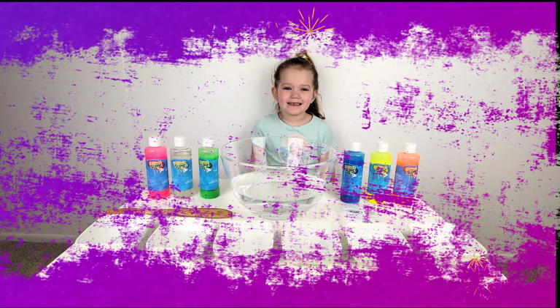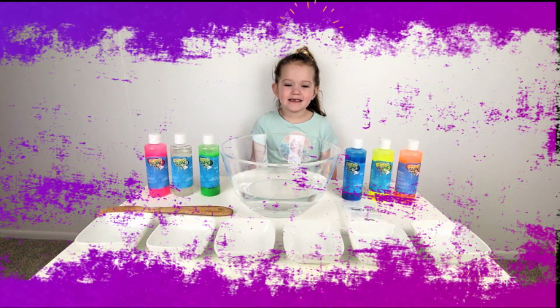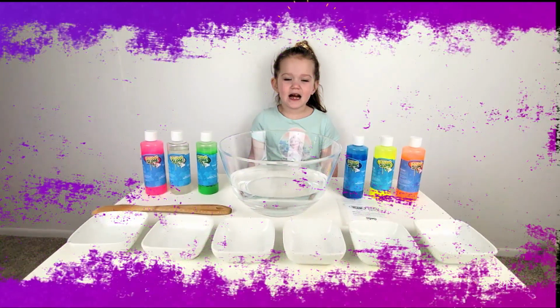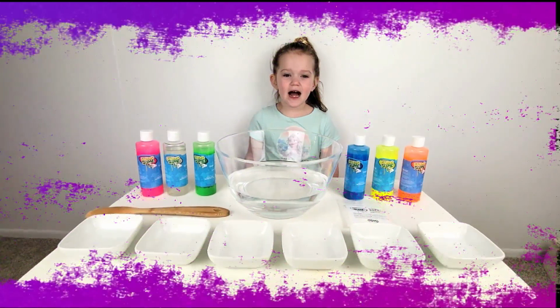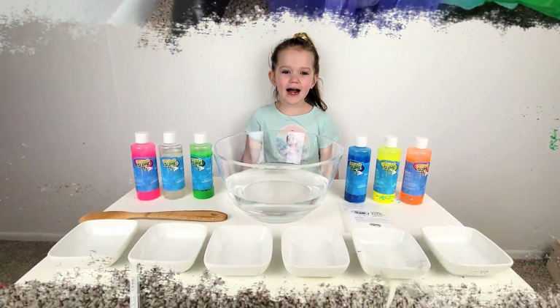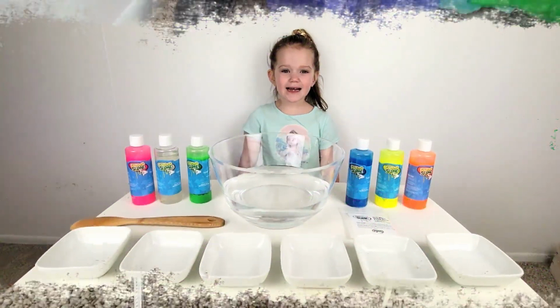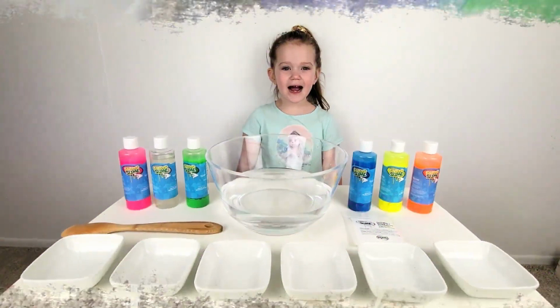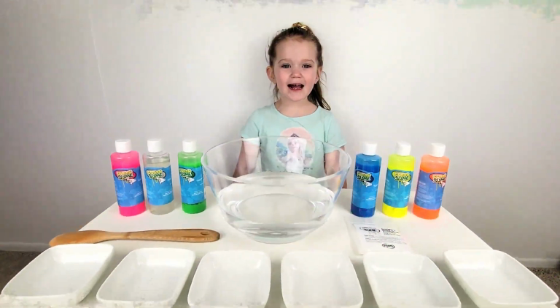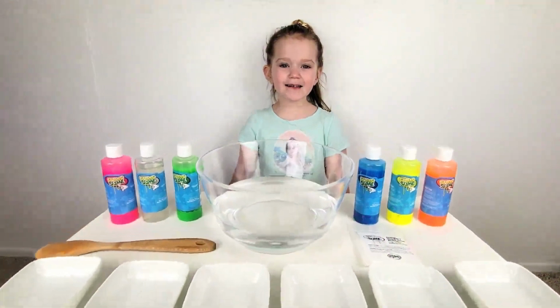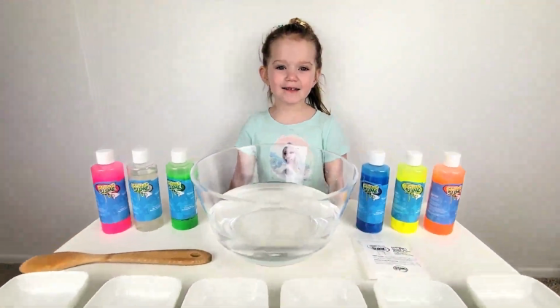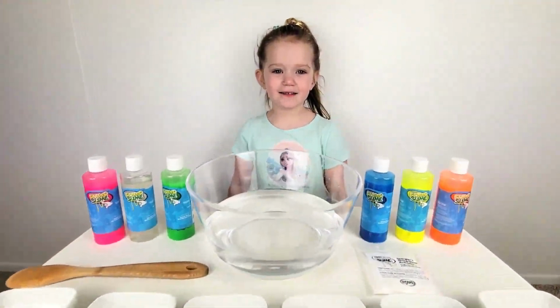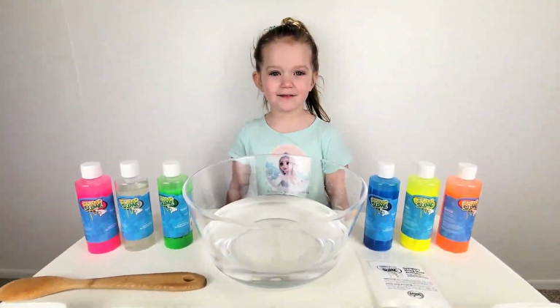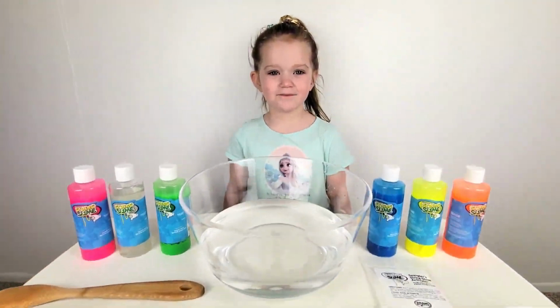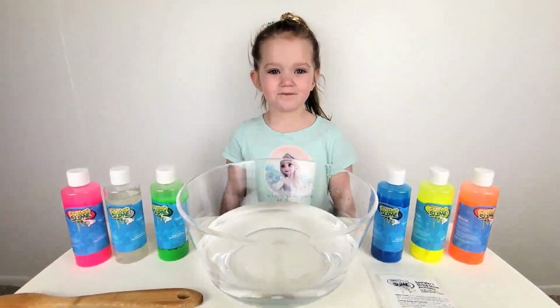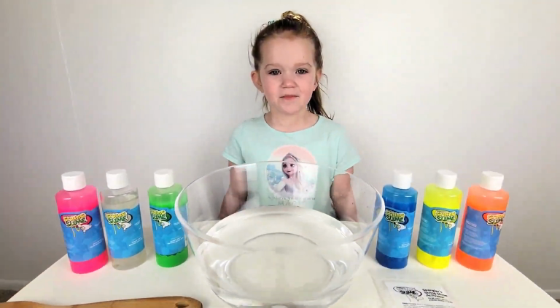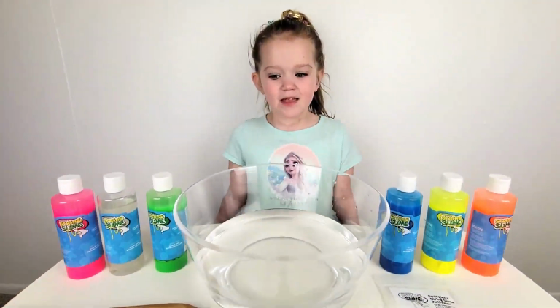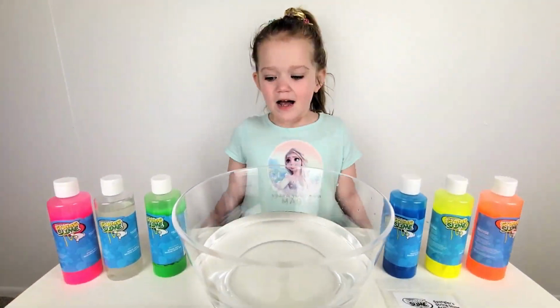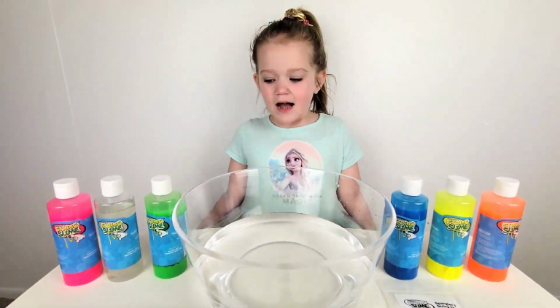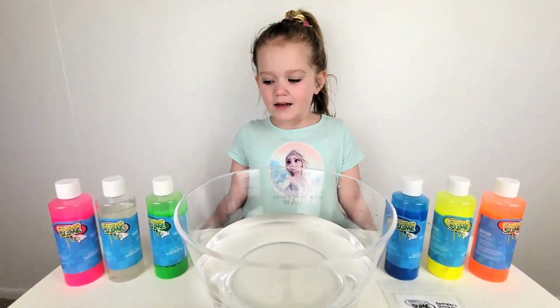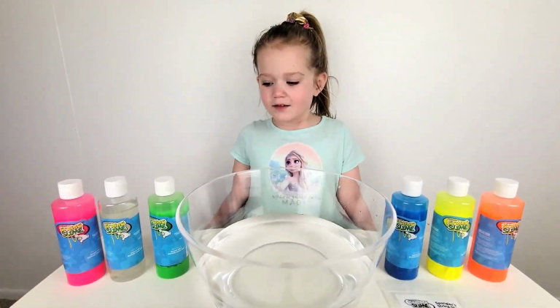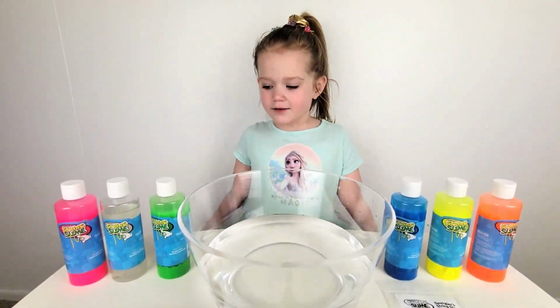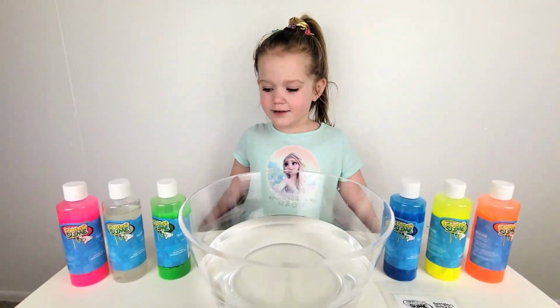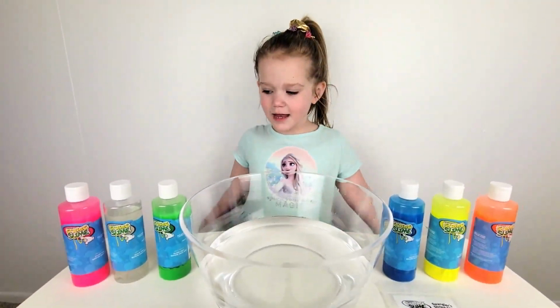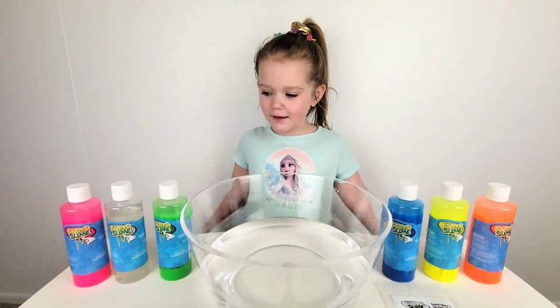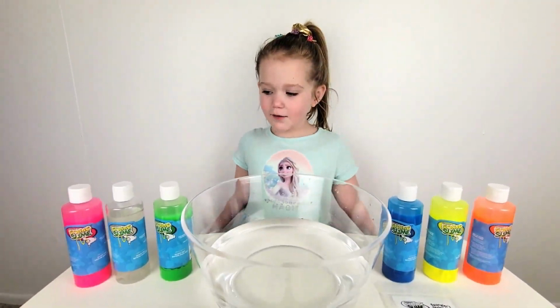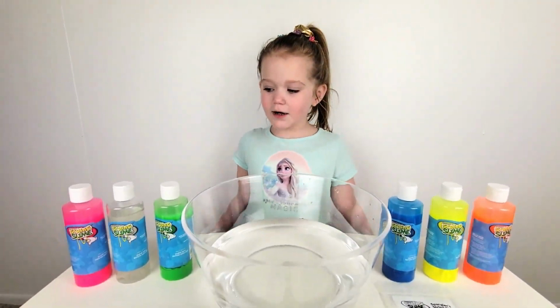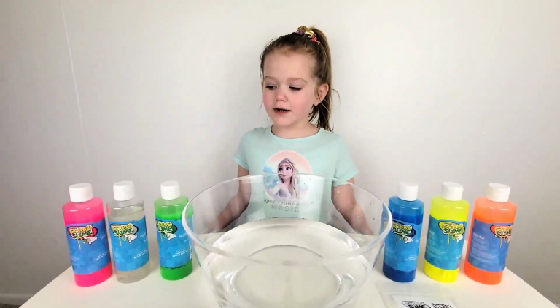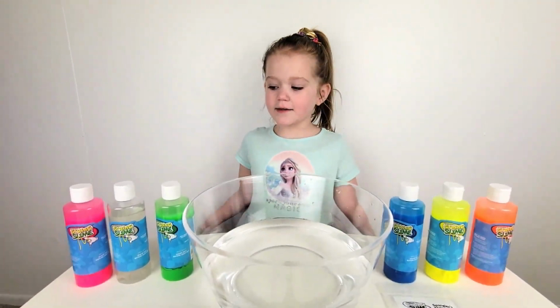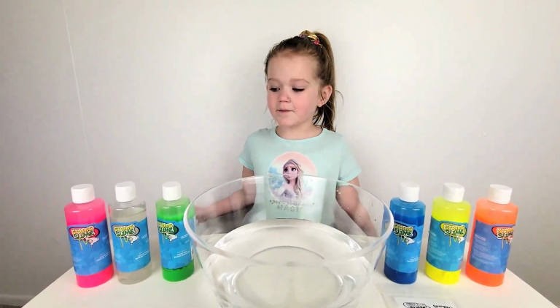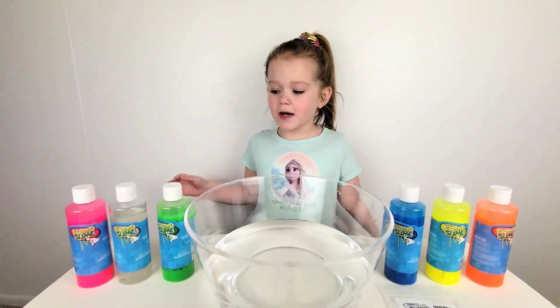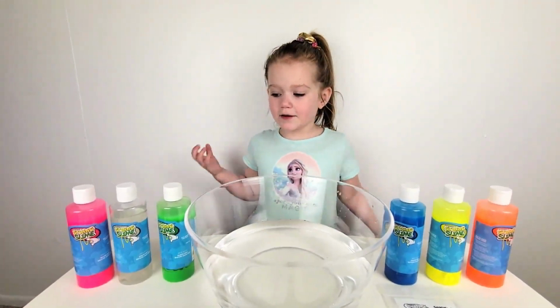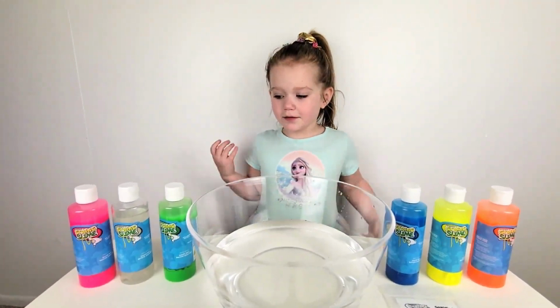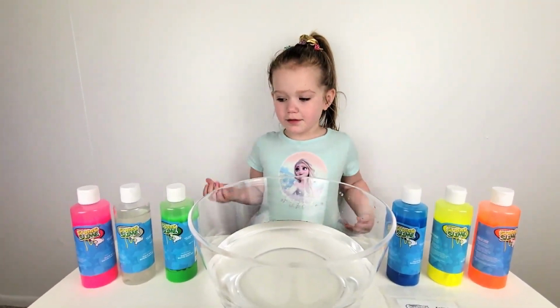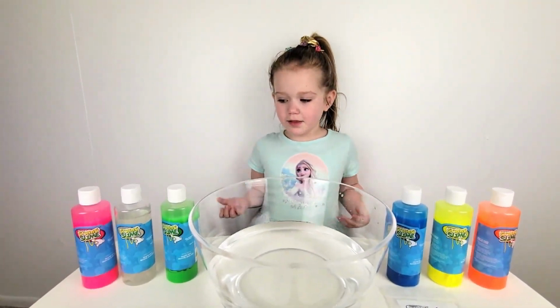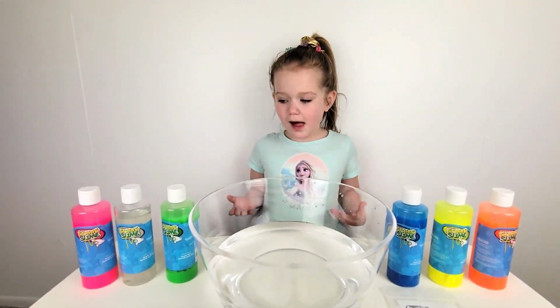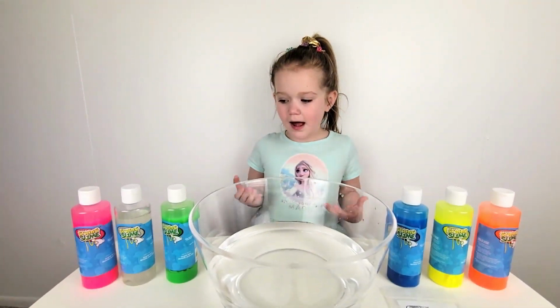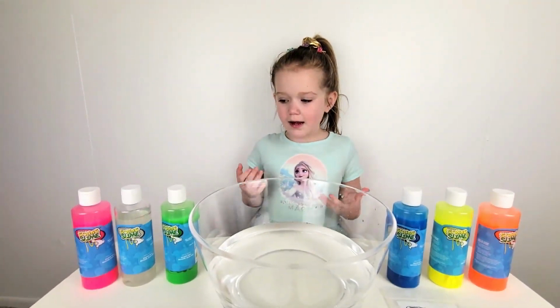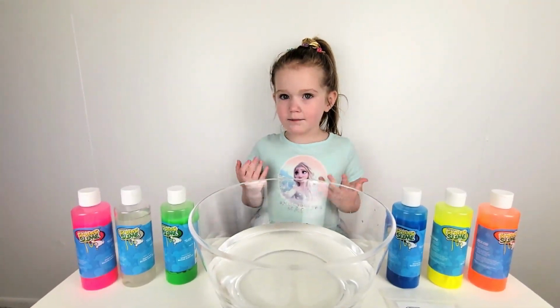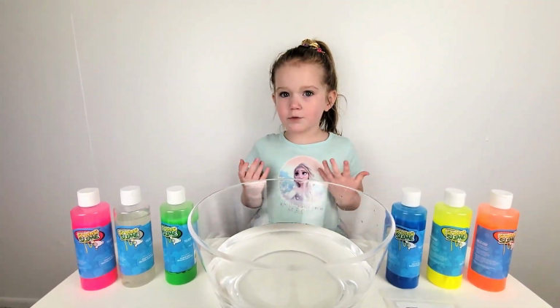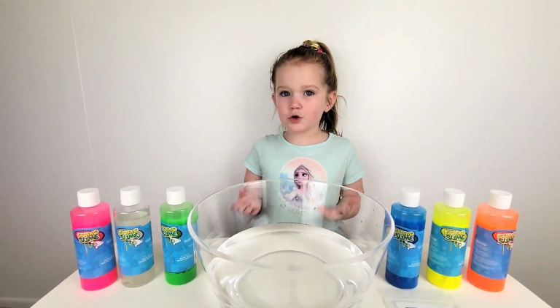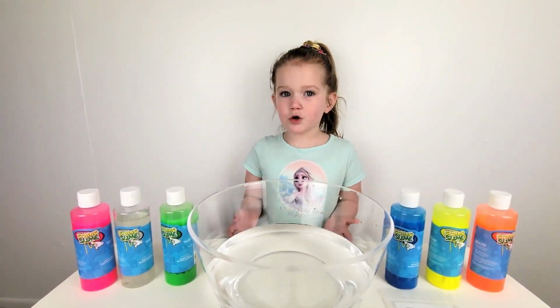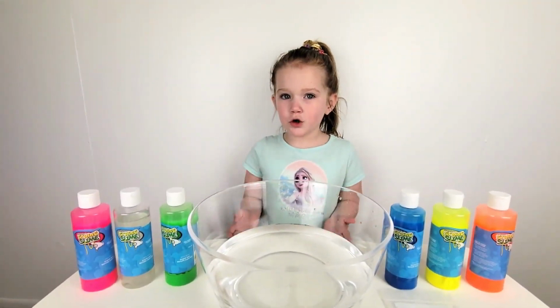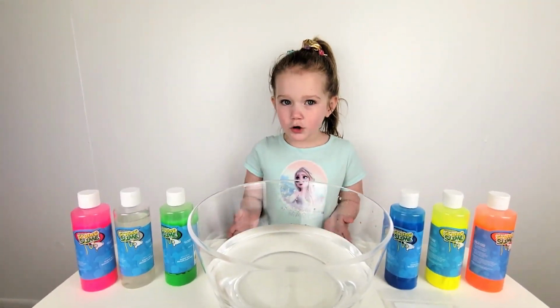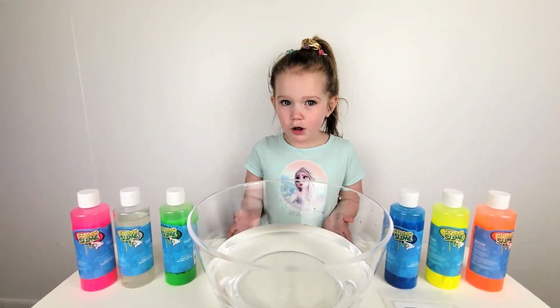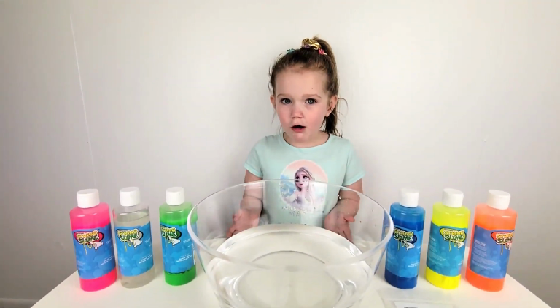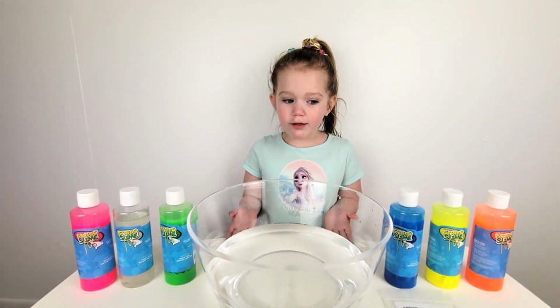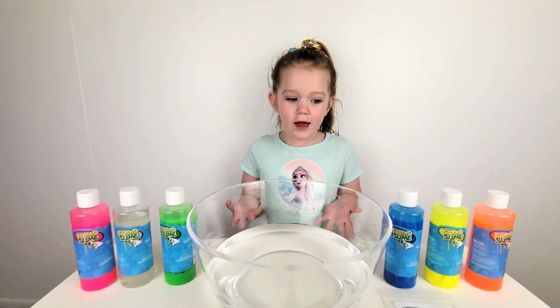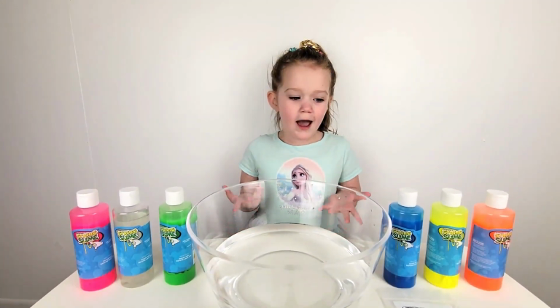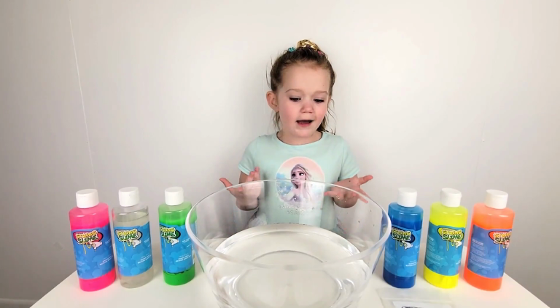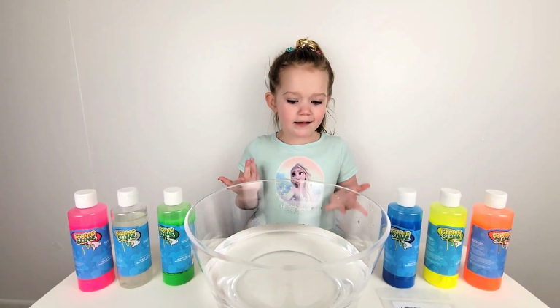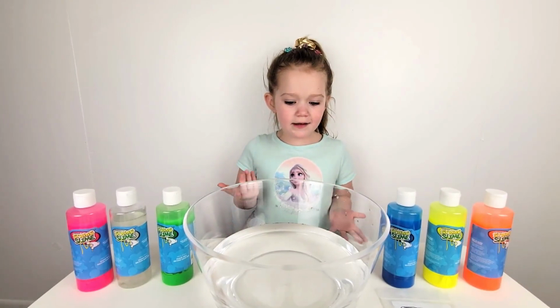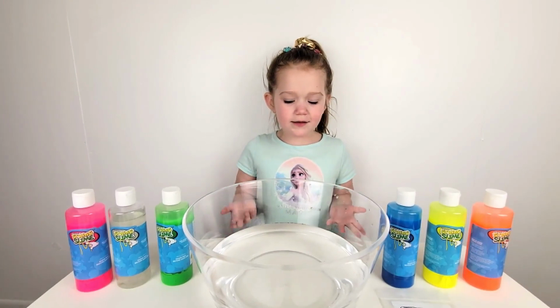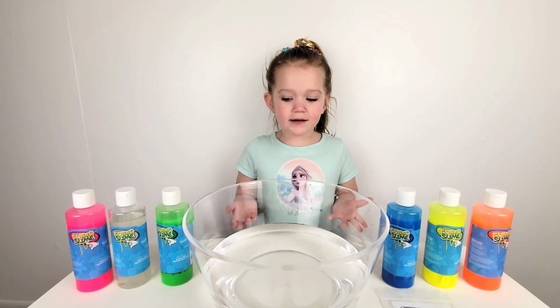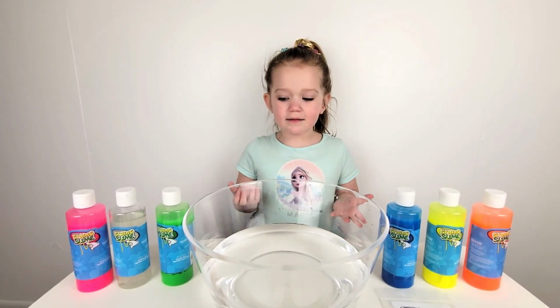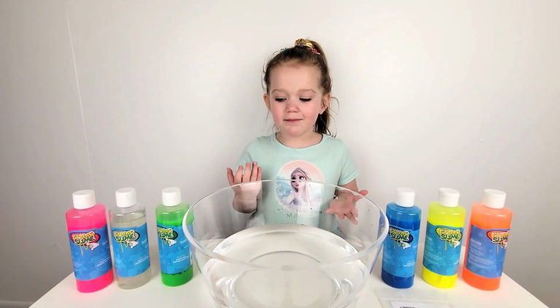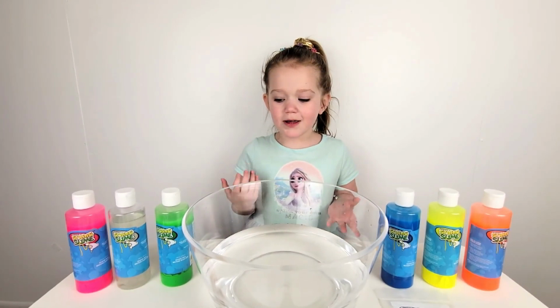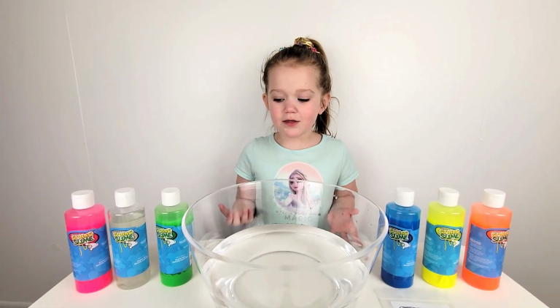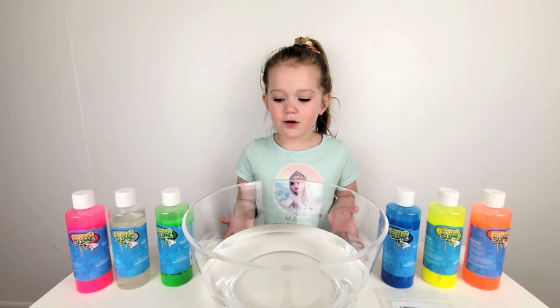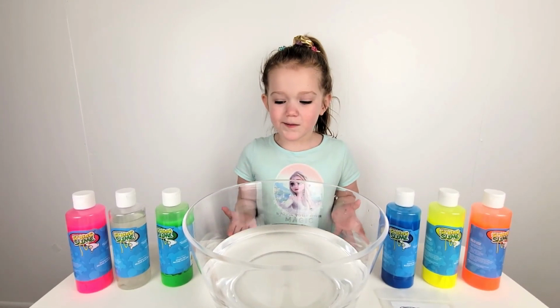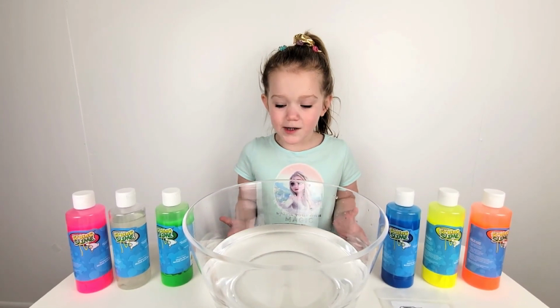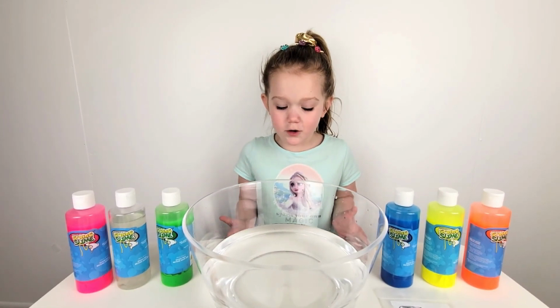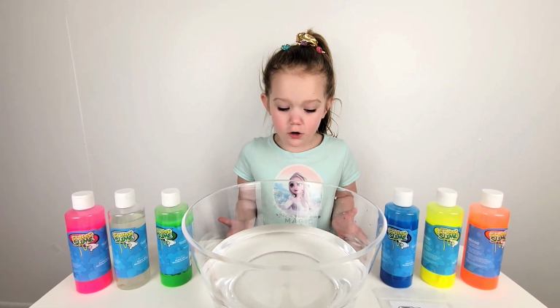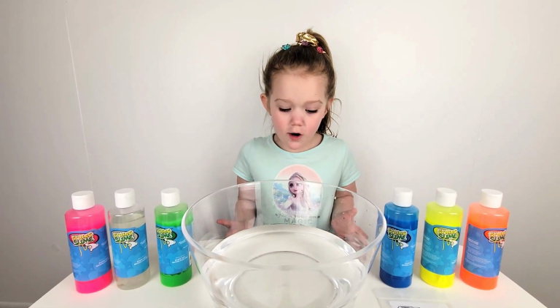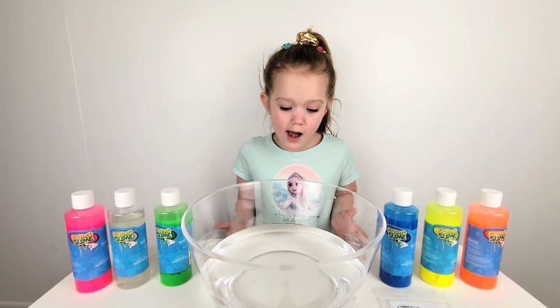Hi guys! Today we're going to make slime noodles and it's going to be super cool.